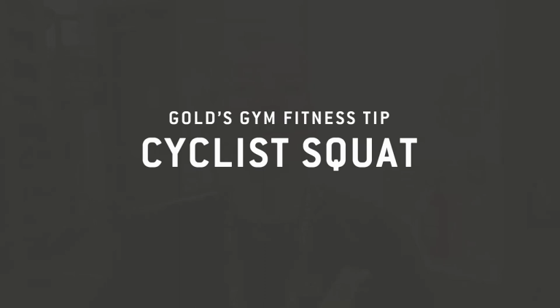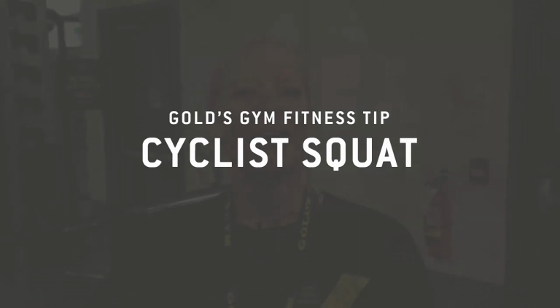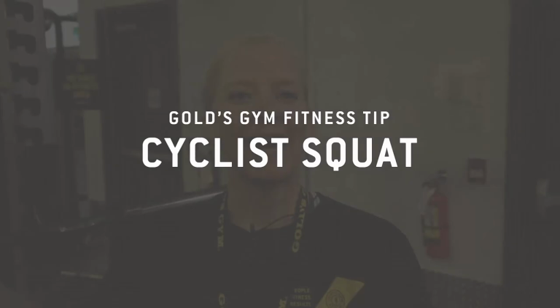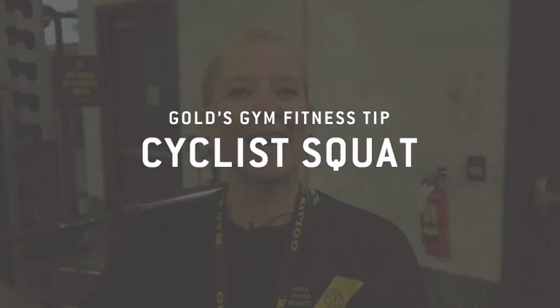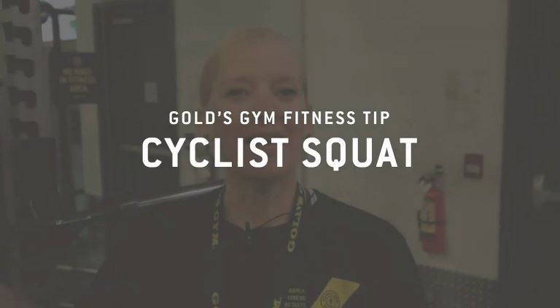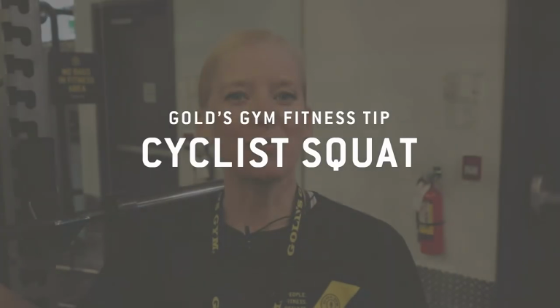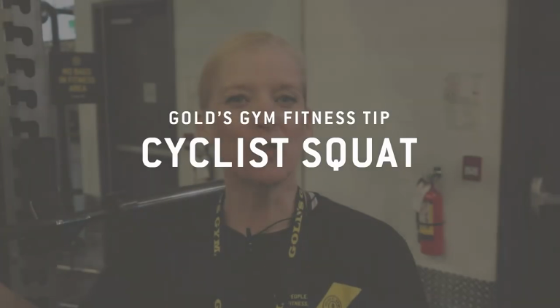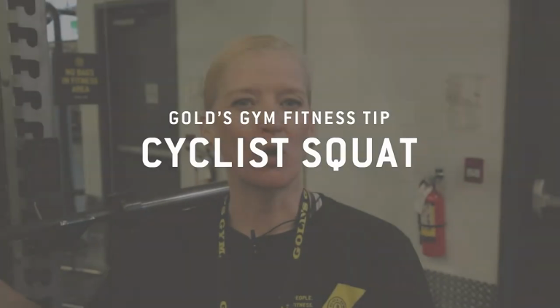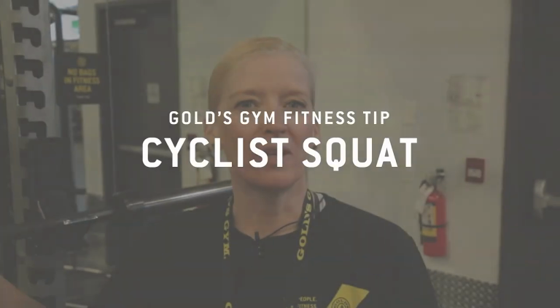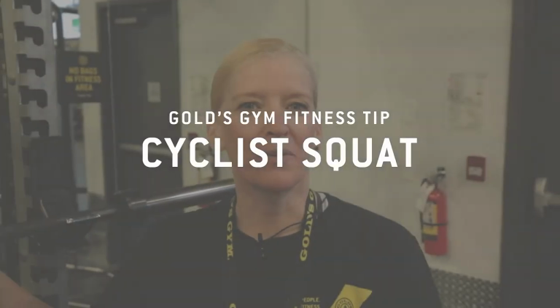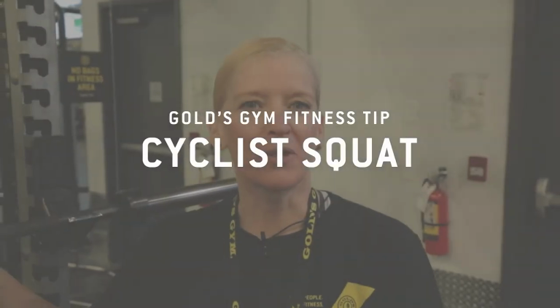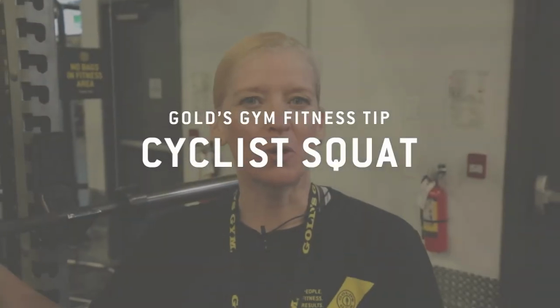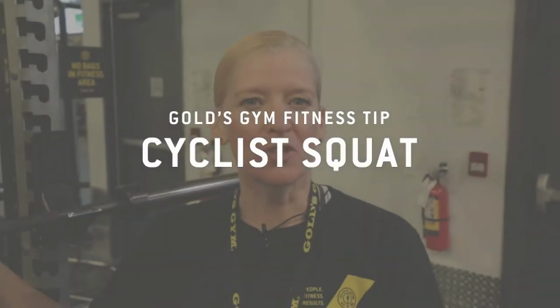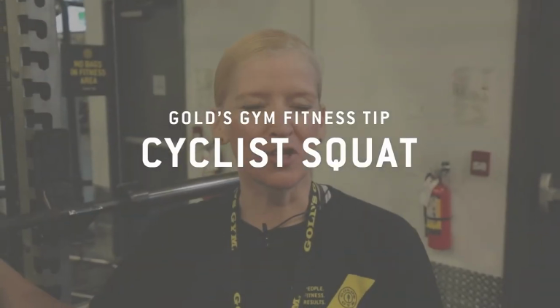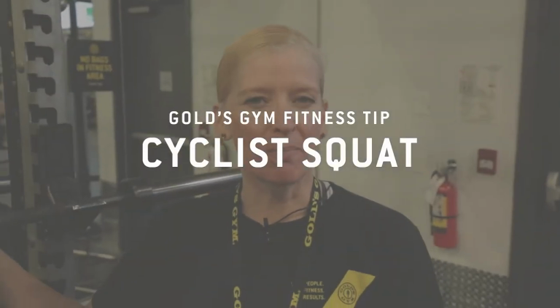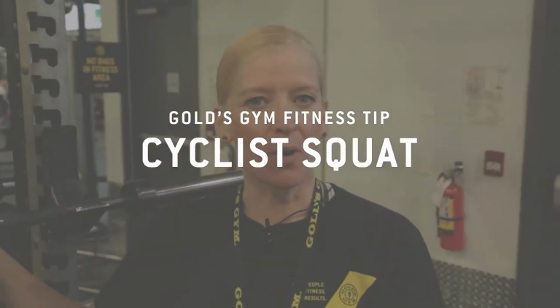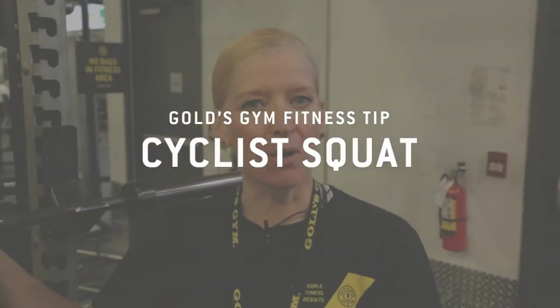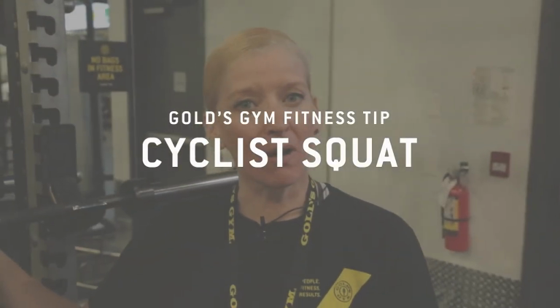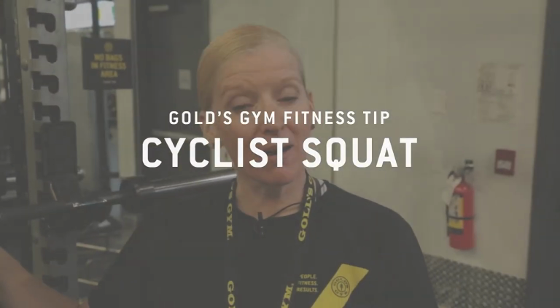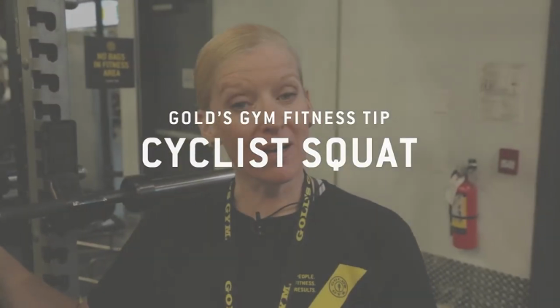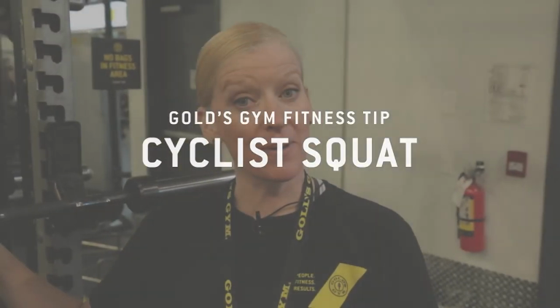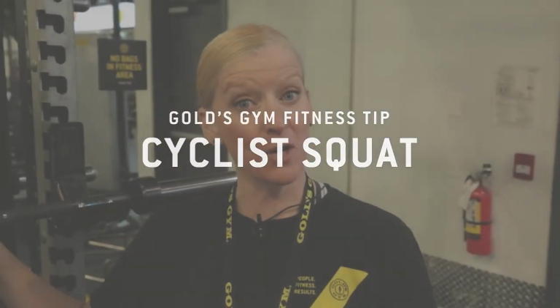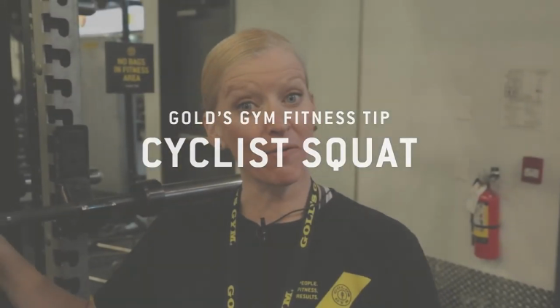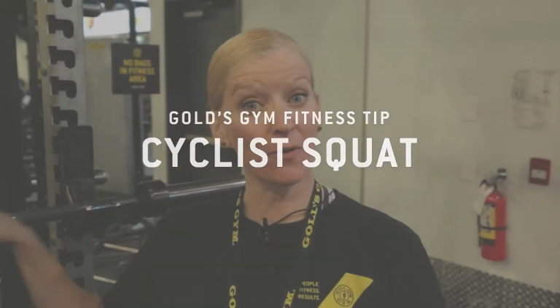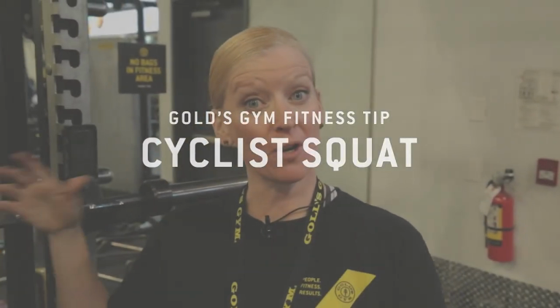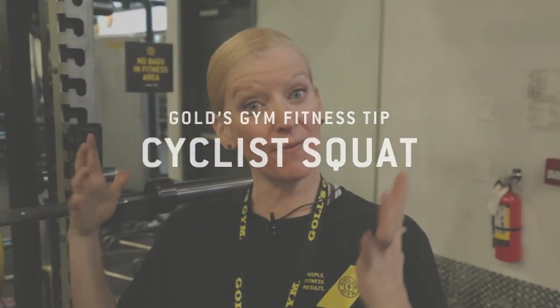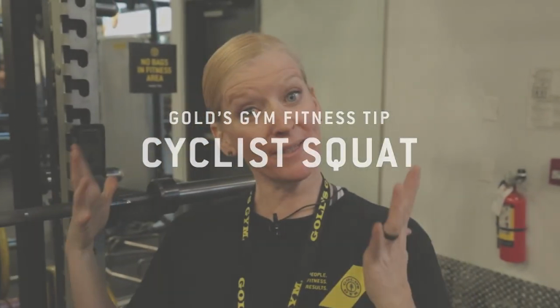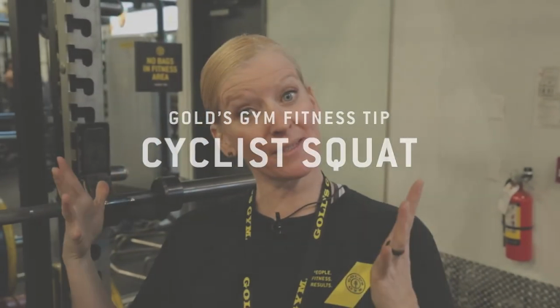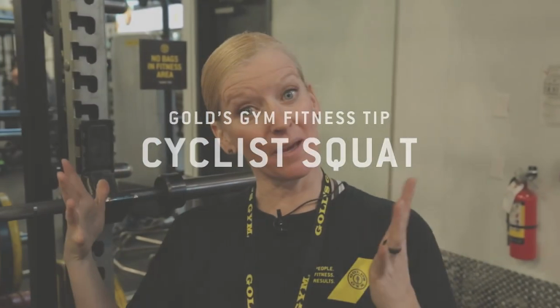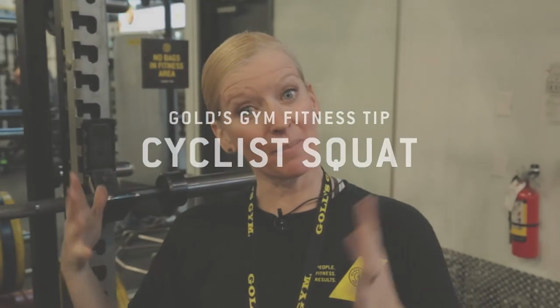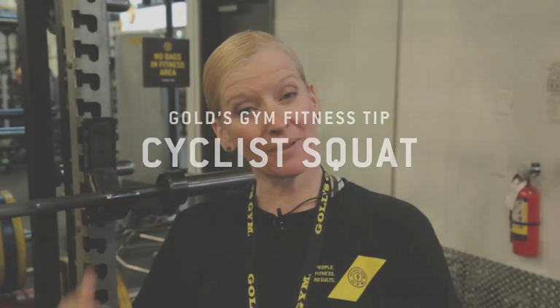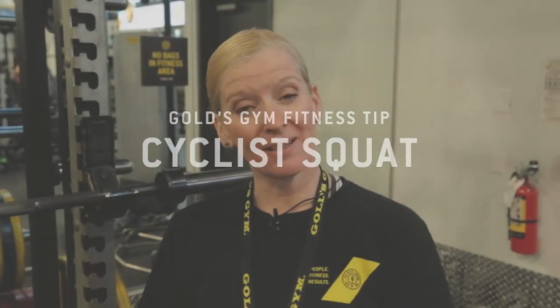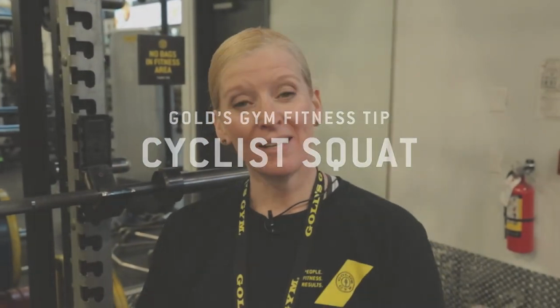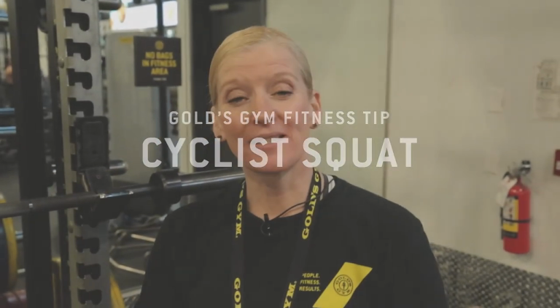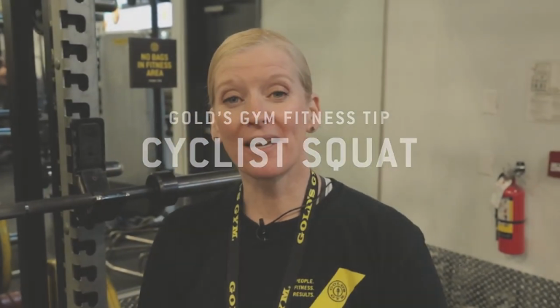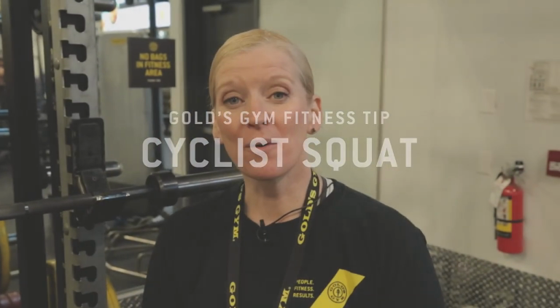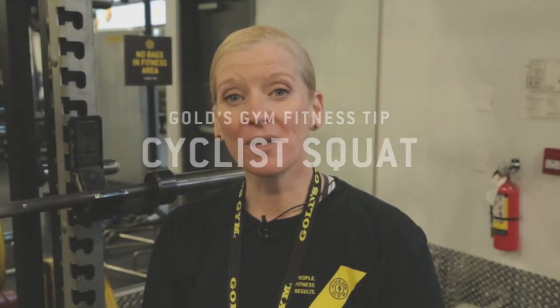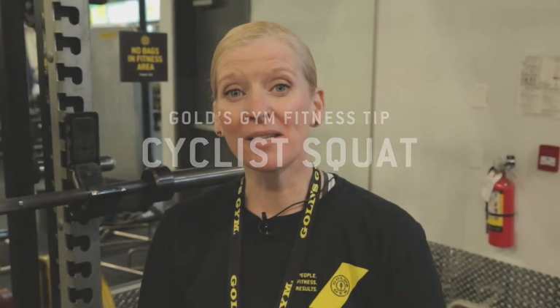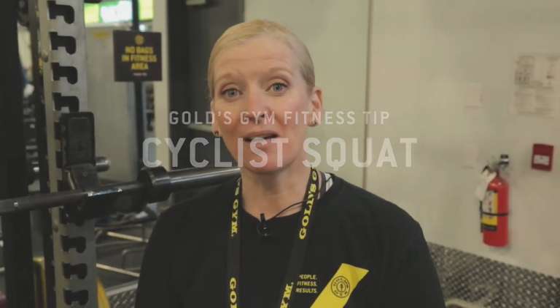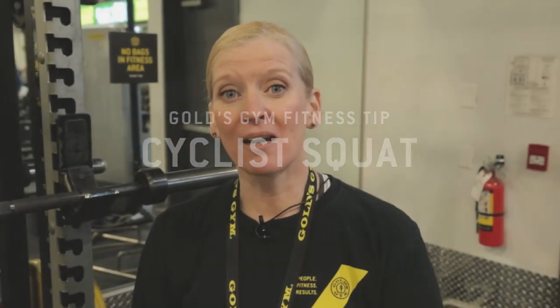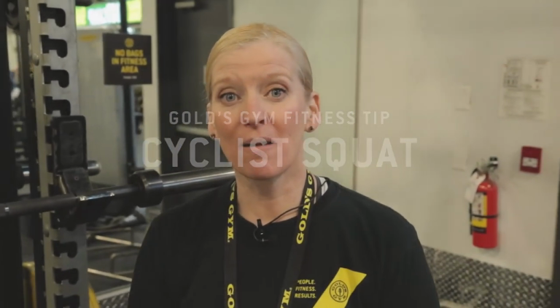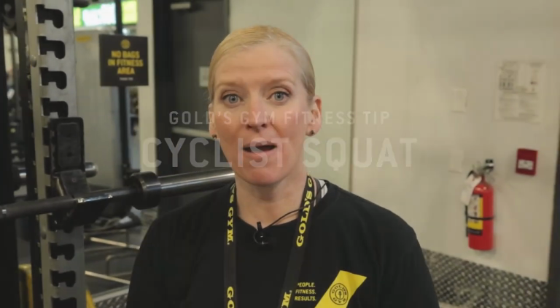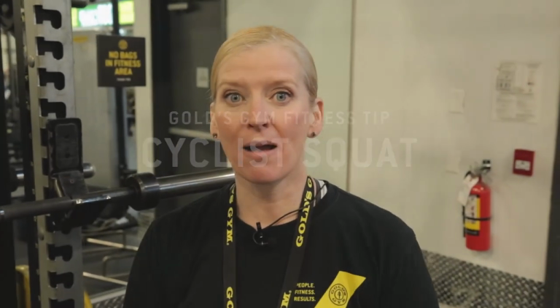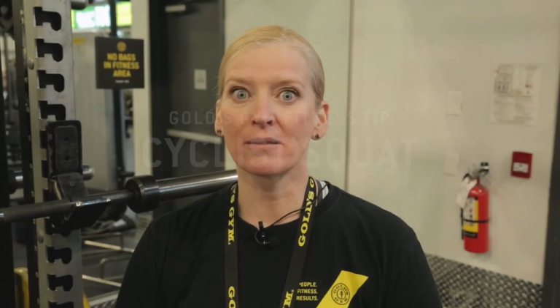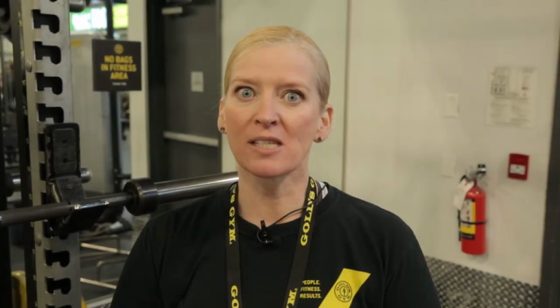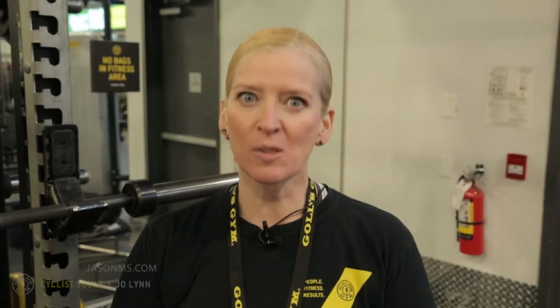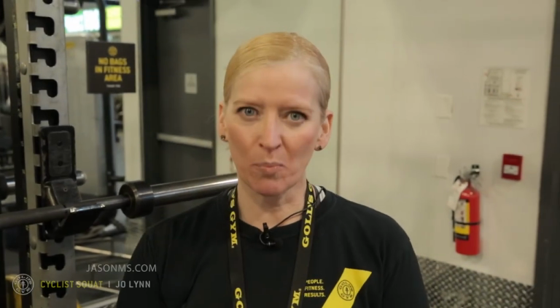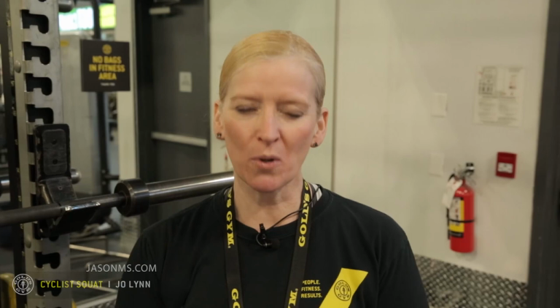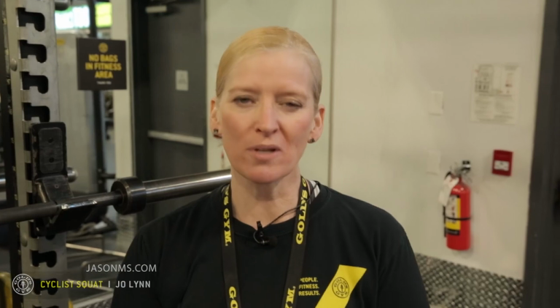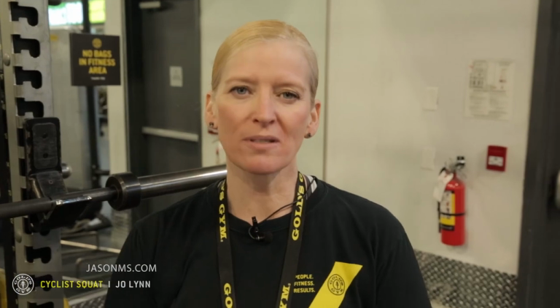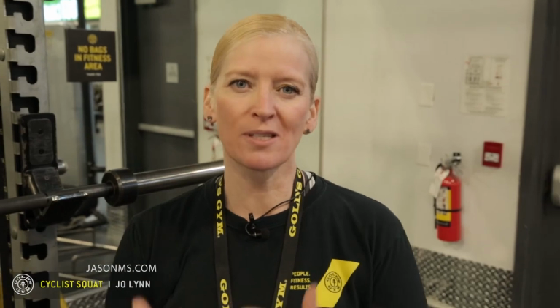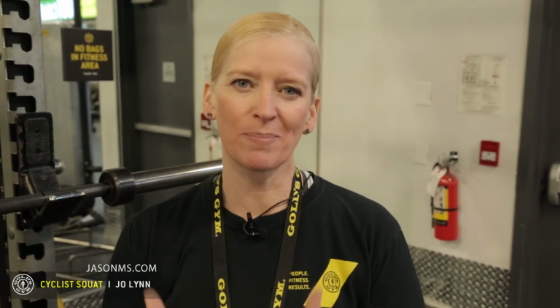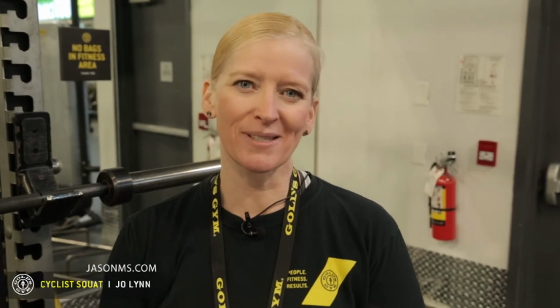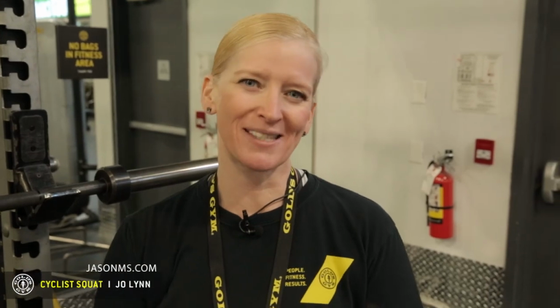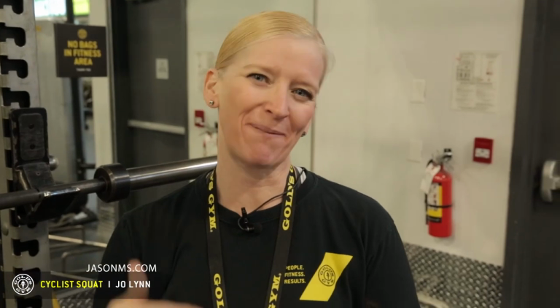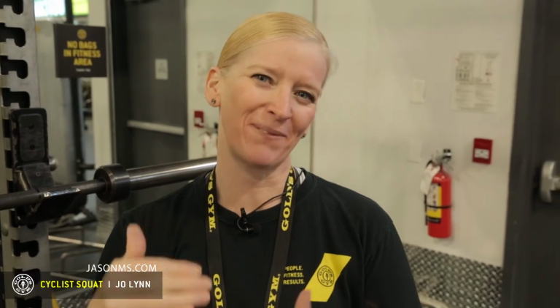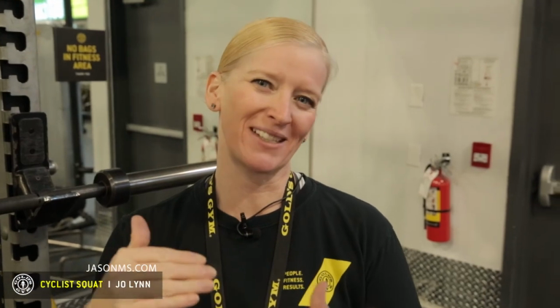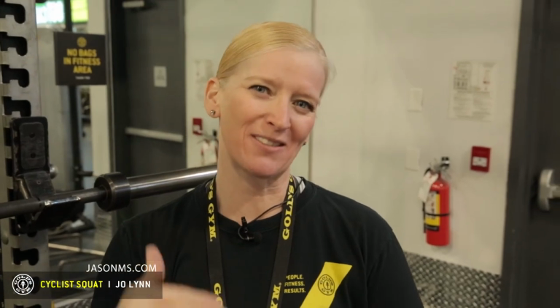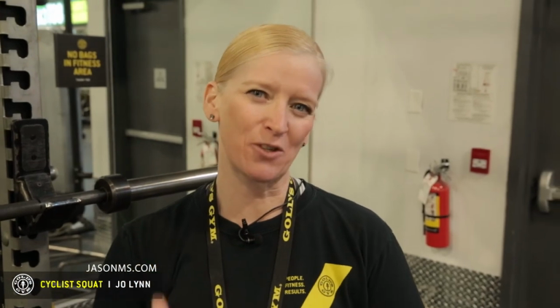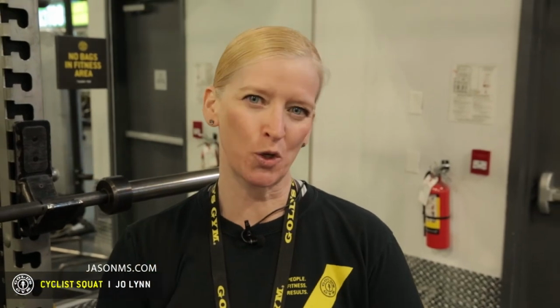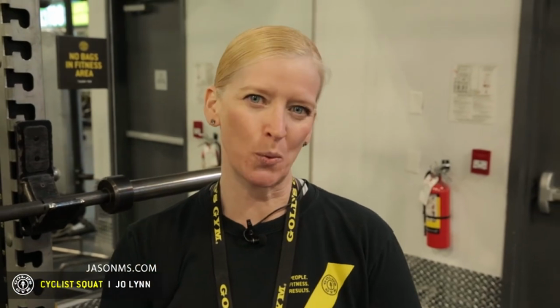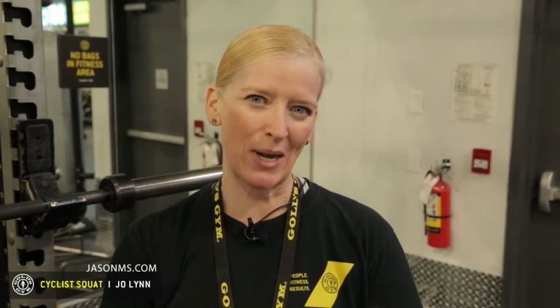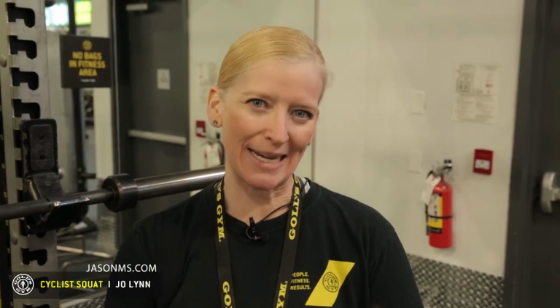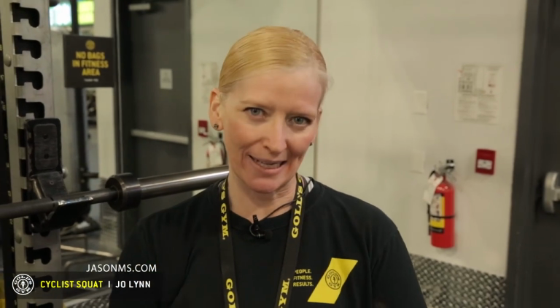Hi, I'm JoLynn with Gold's Gym Poco and I'm here for your Fit Tip. Today we're going to talk about sports specific training.